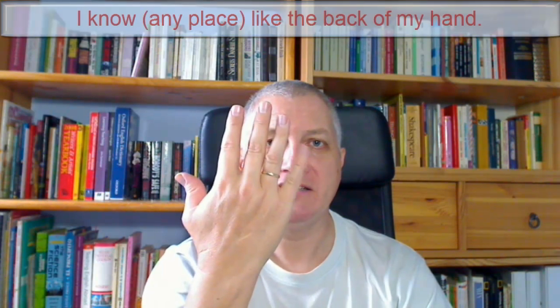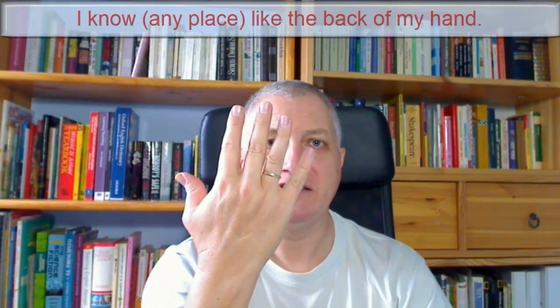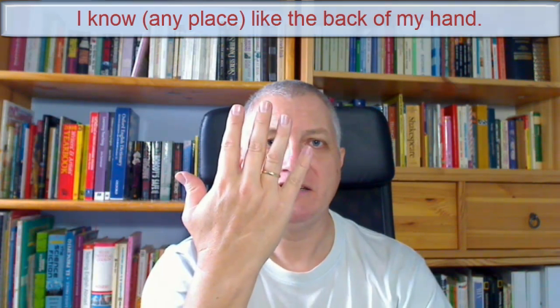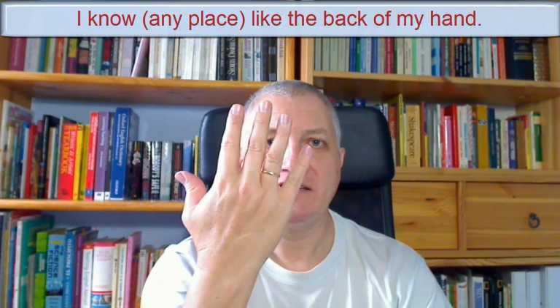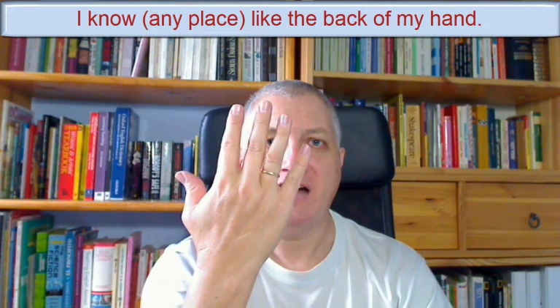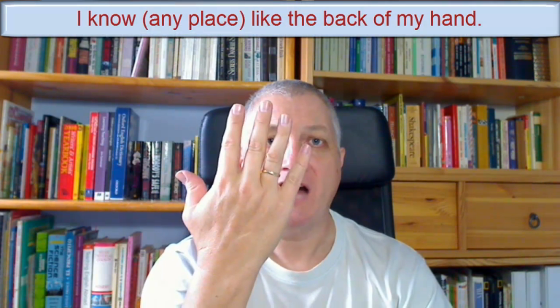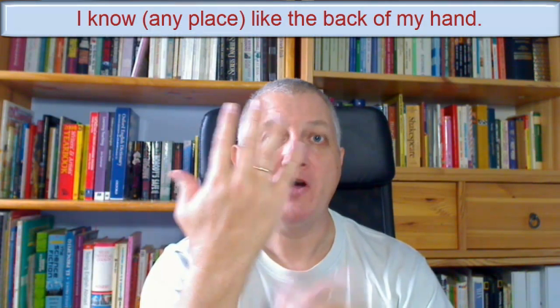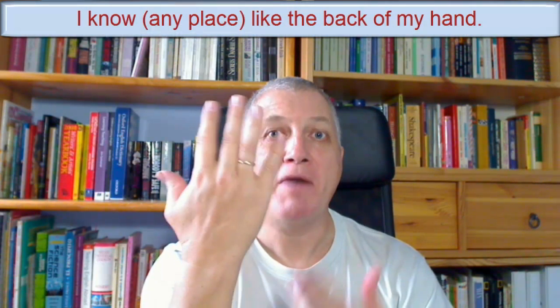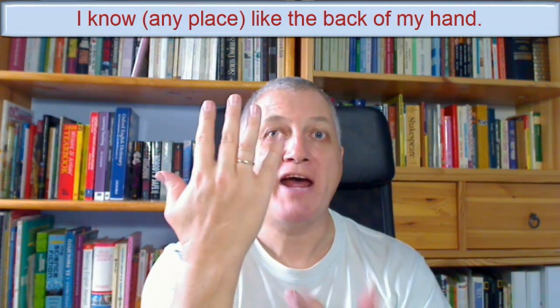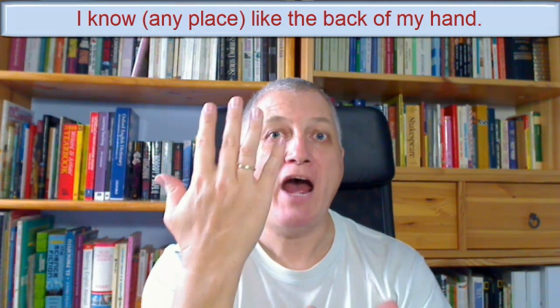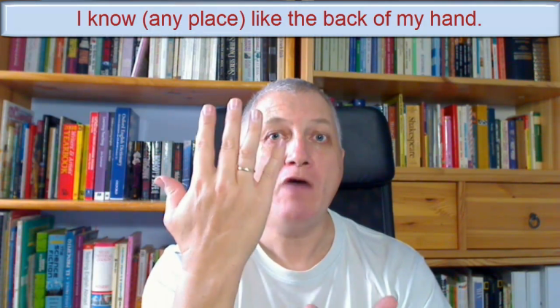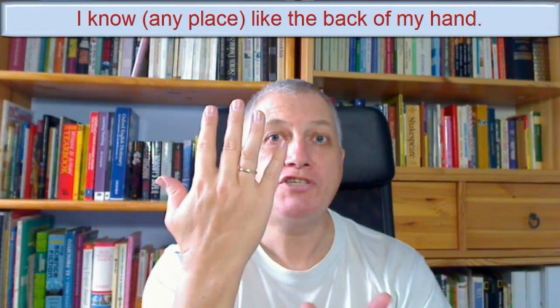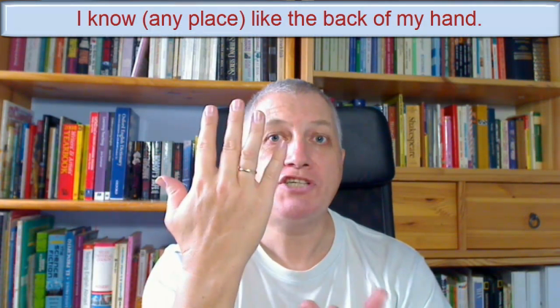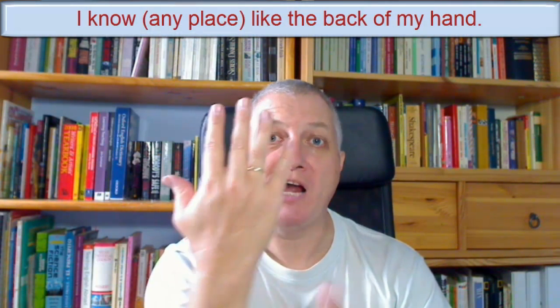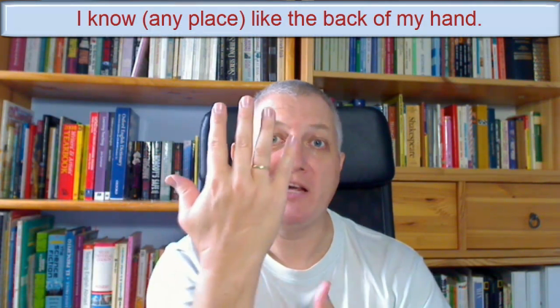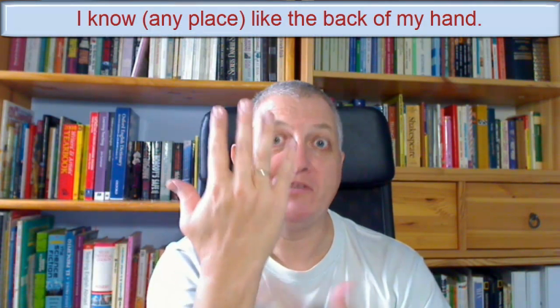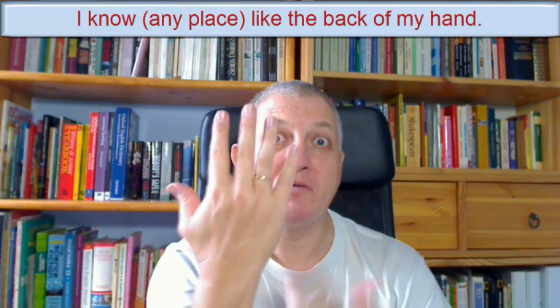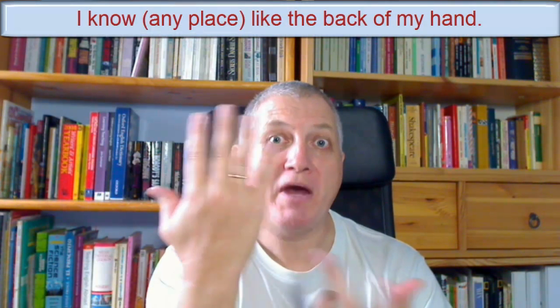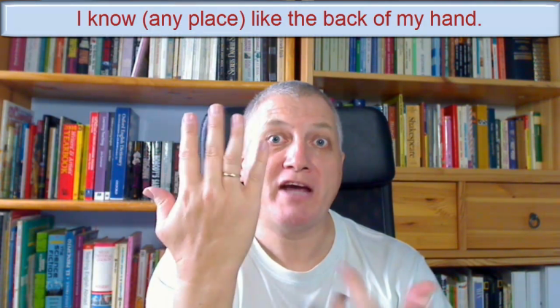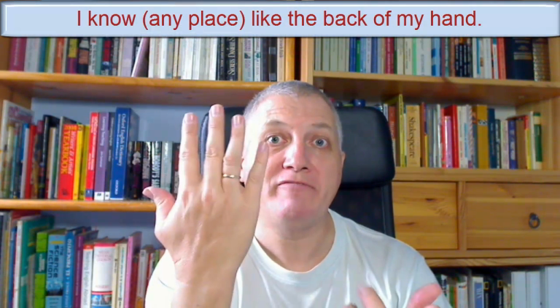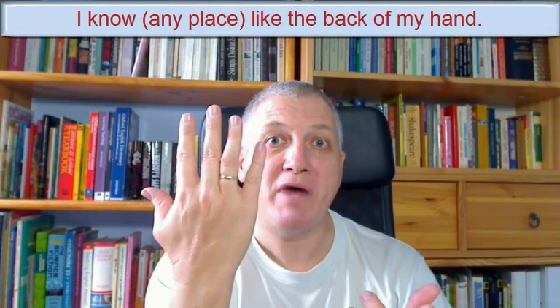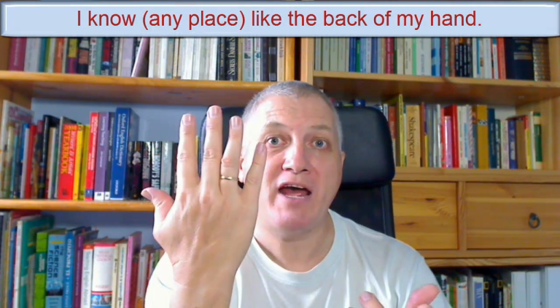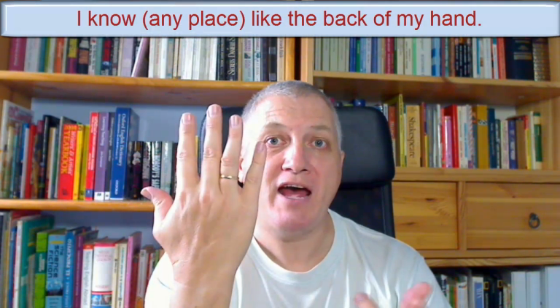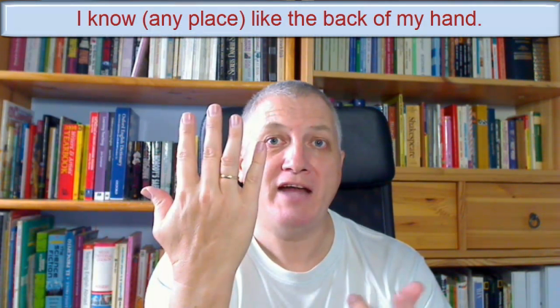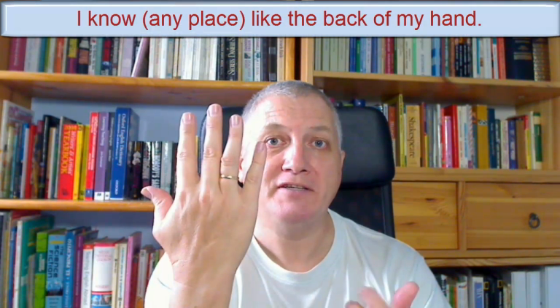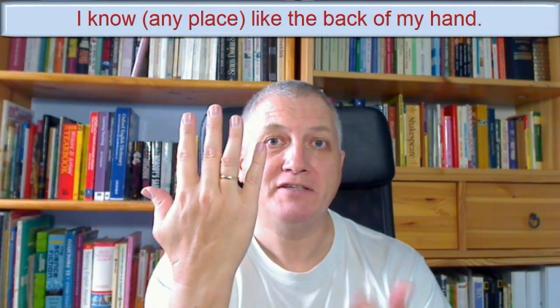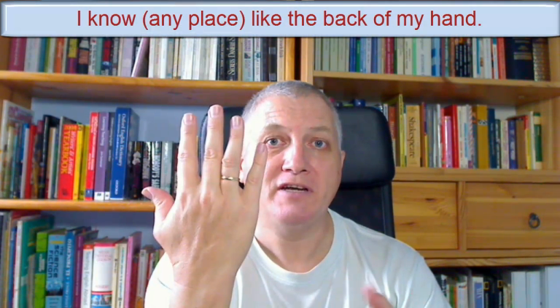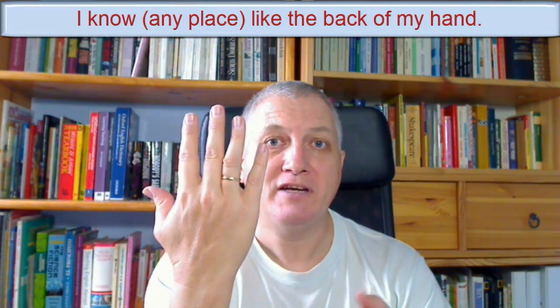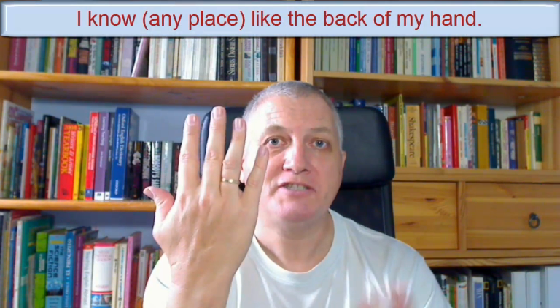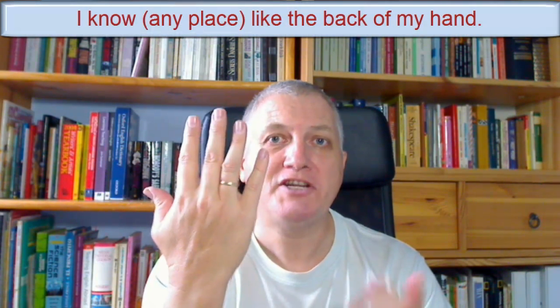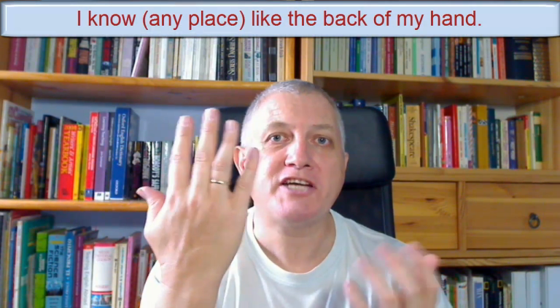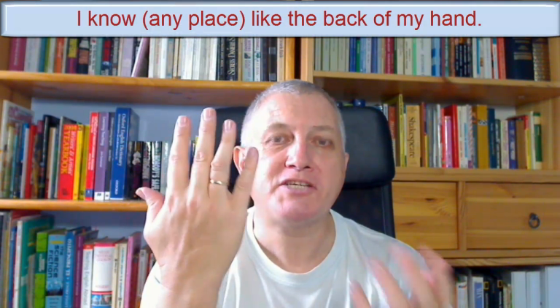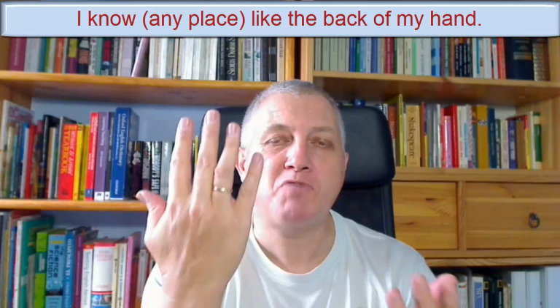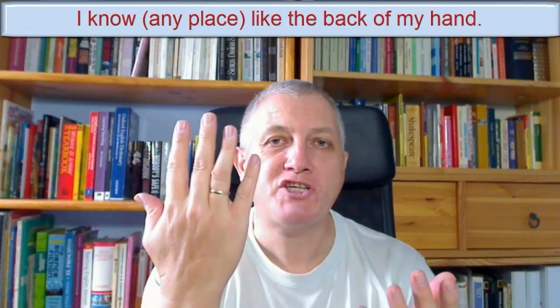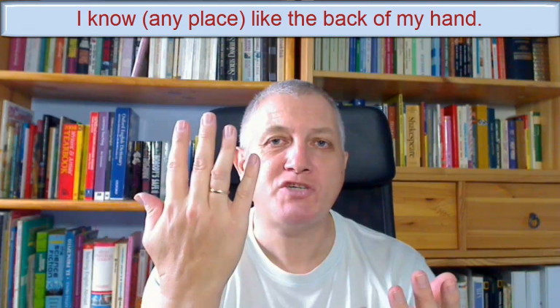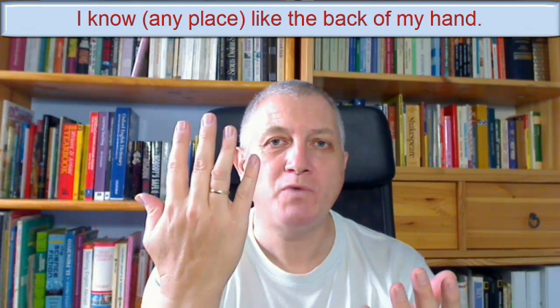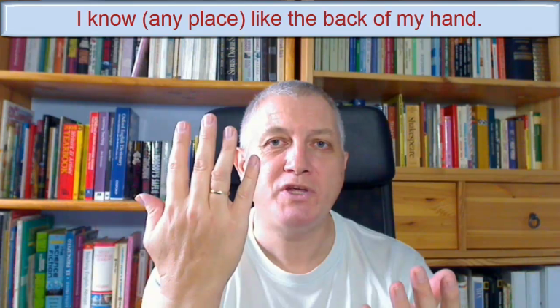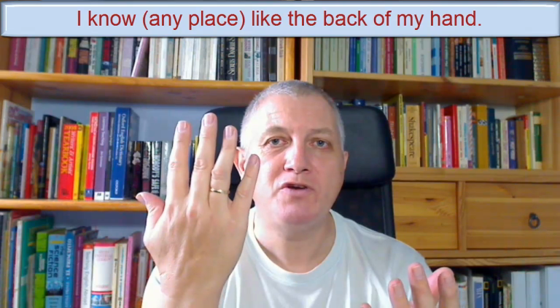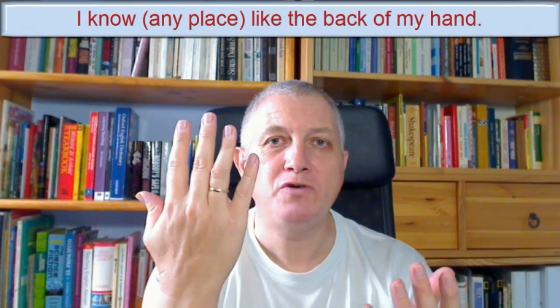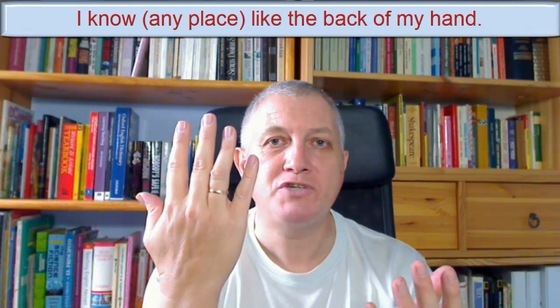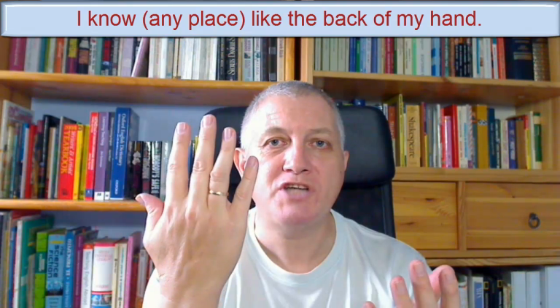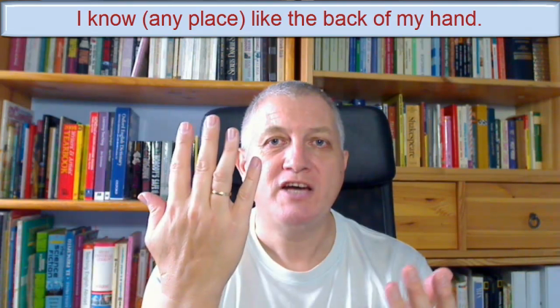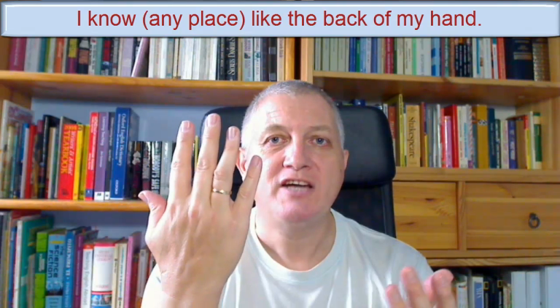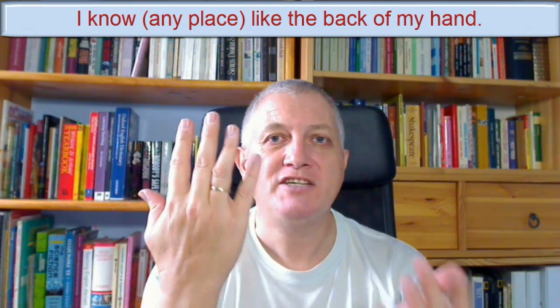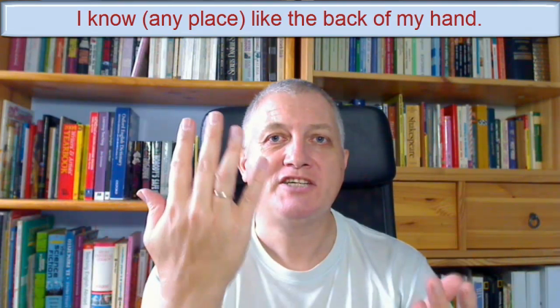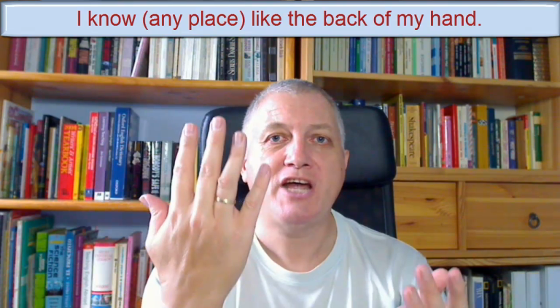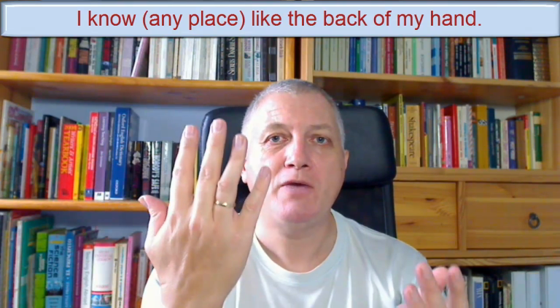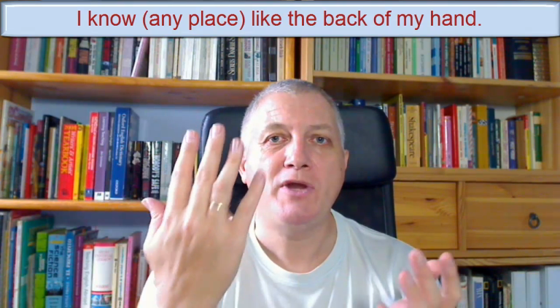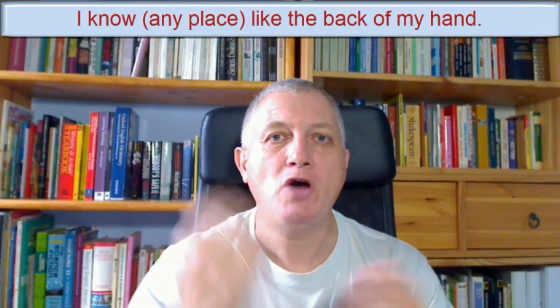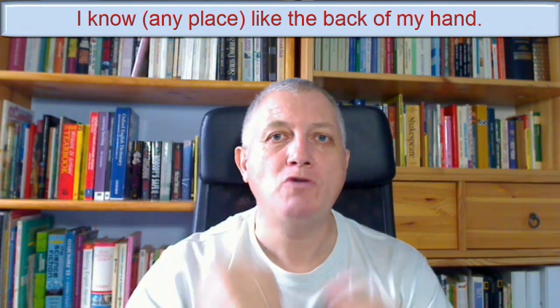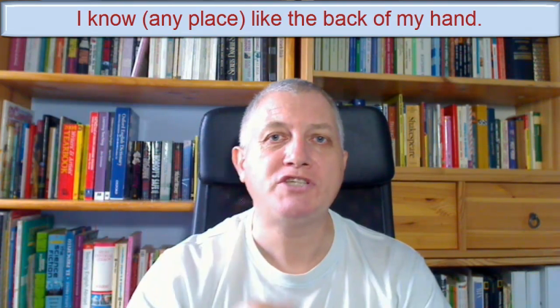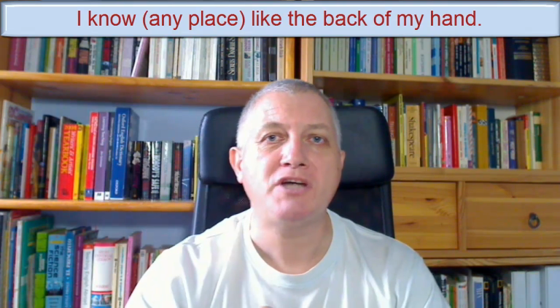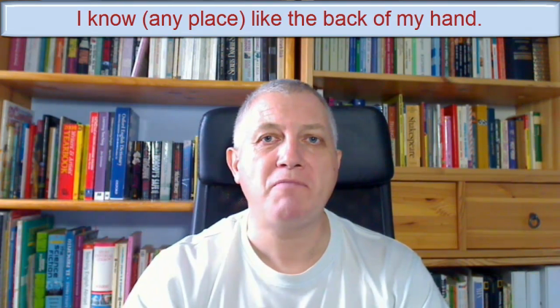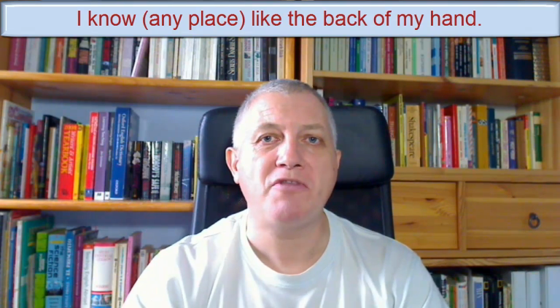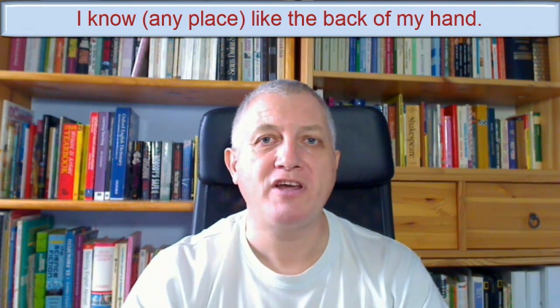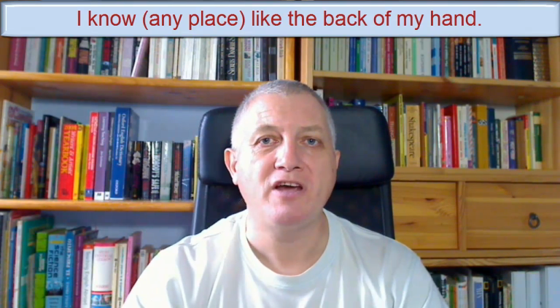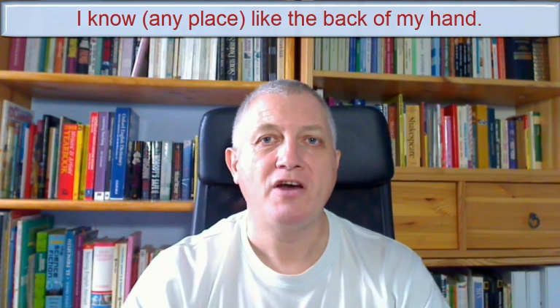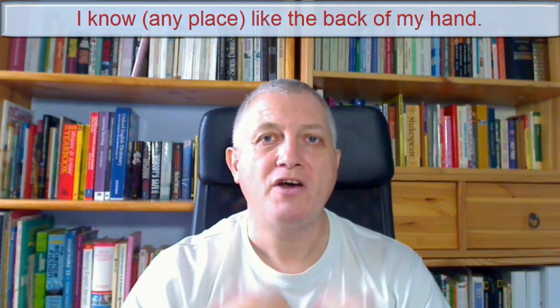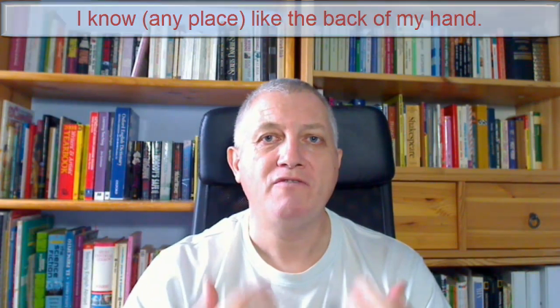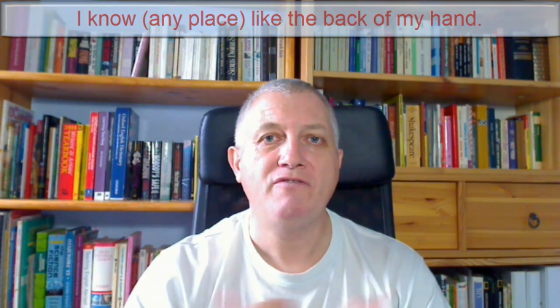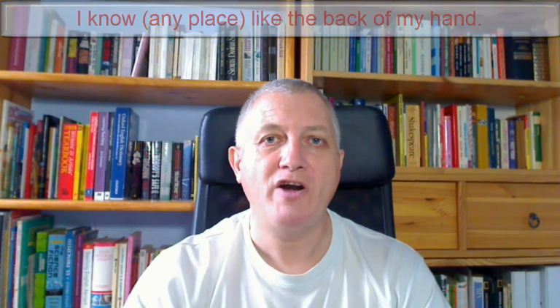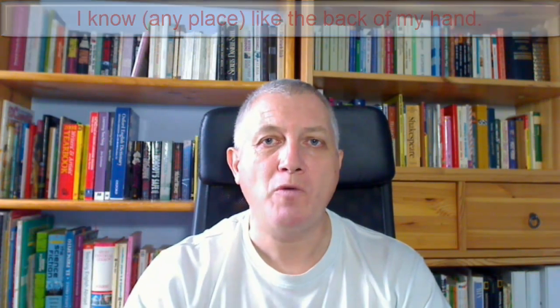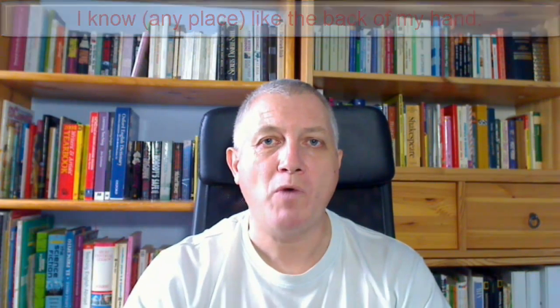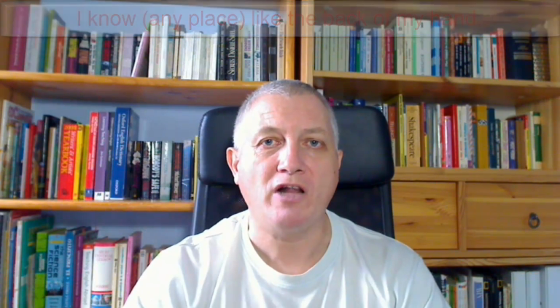I know my house like the back of my hand. It's an expression we use to say we know something very well.